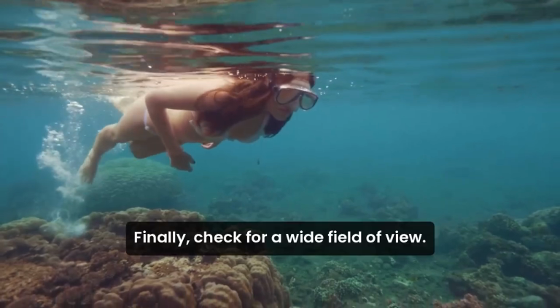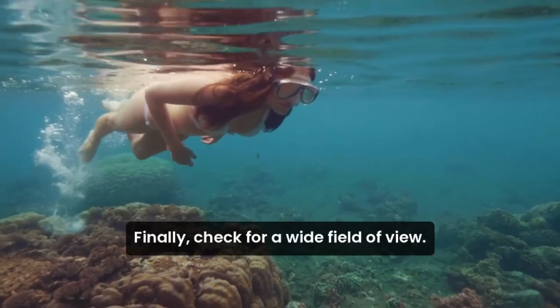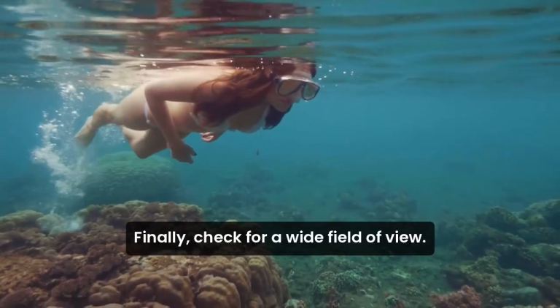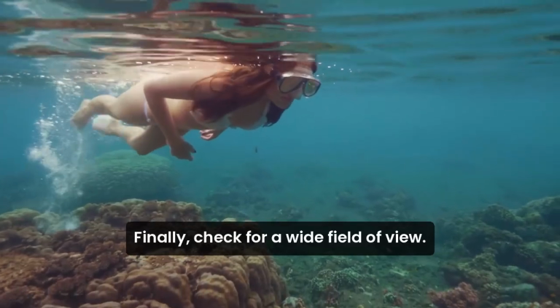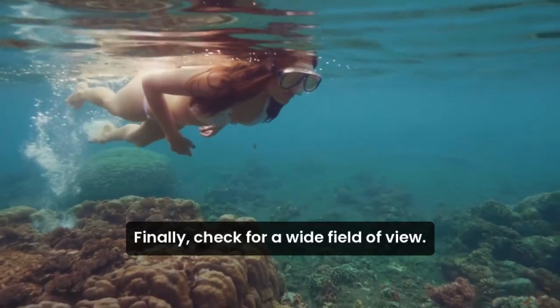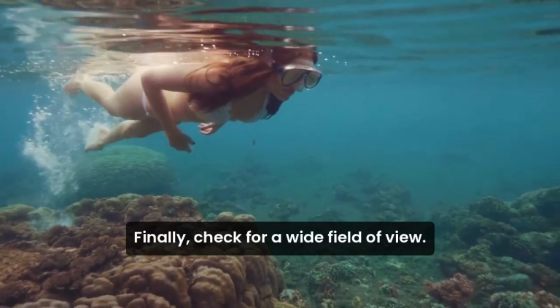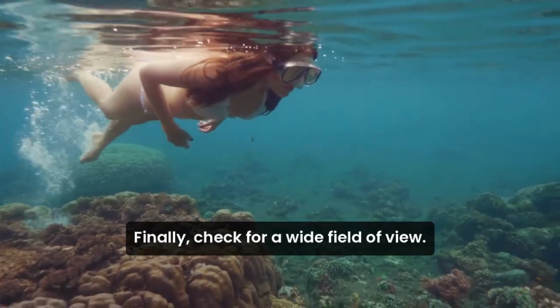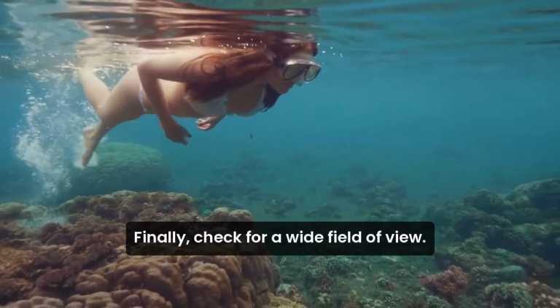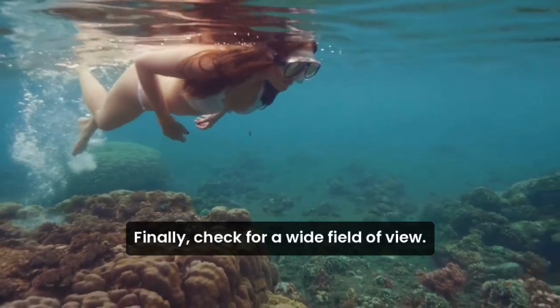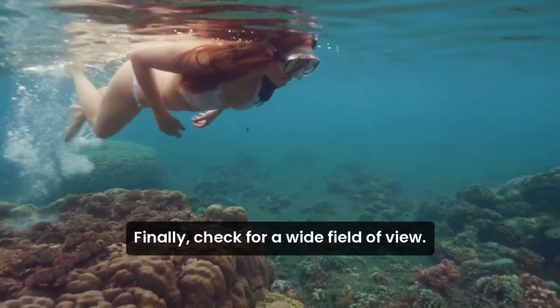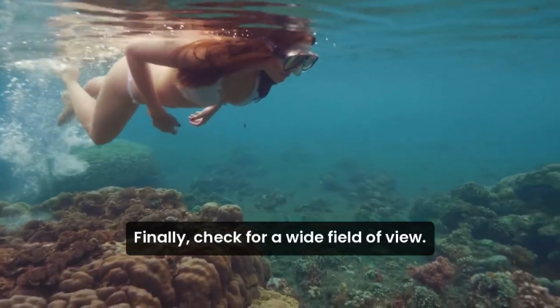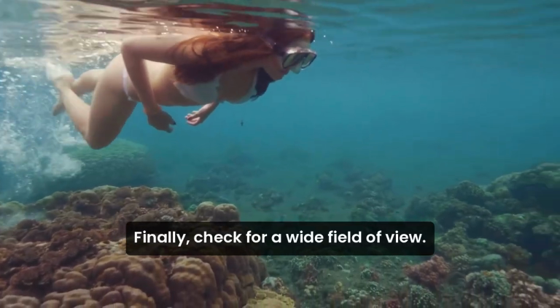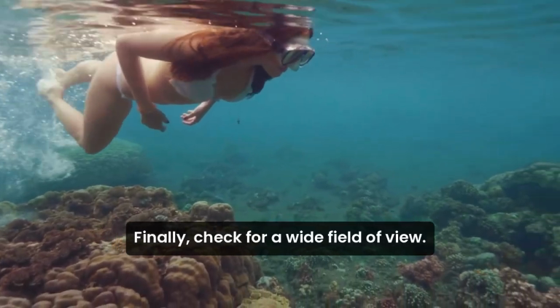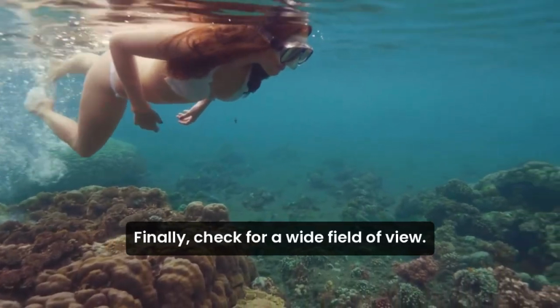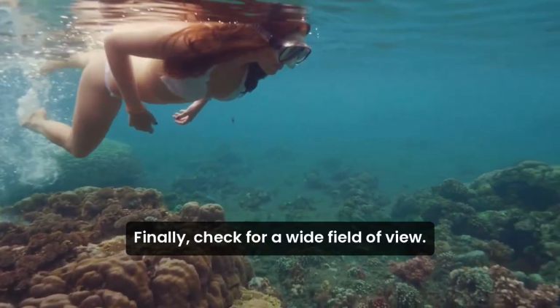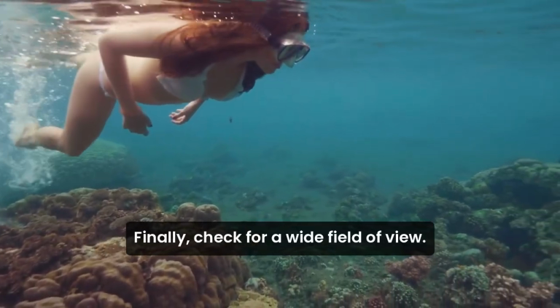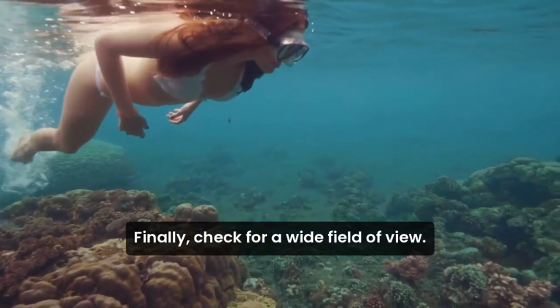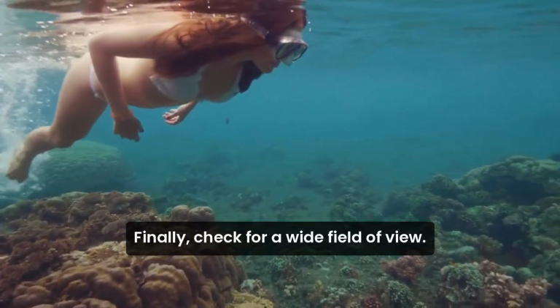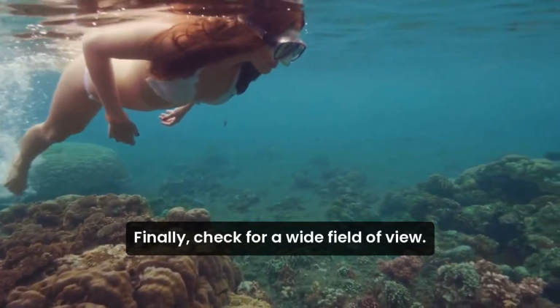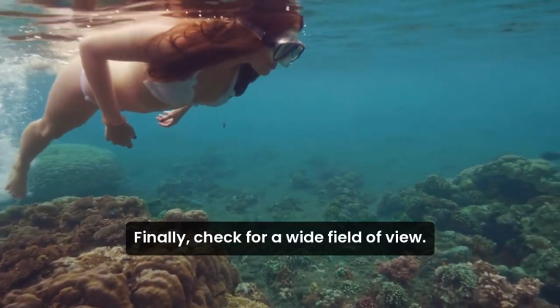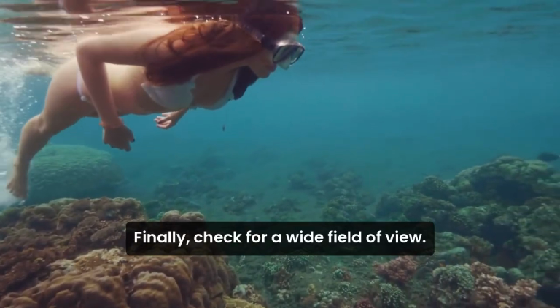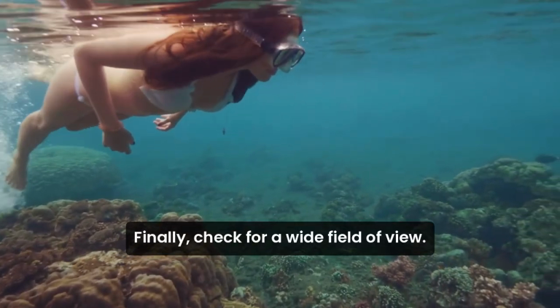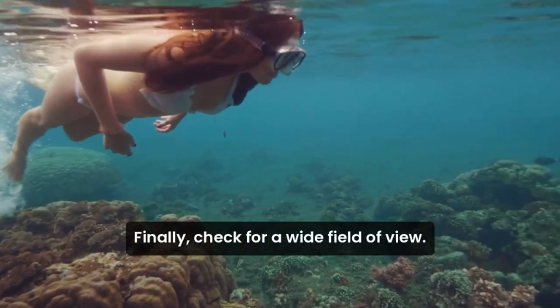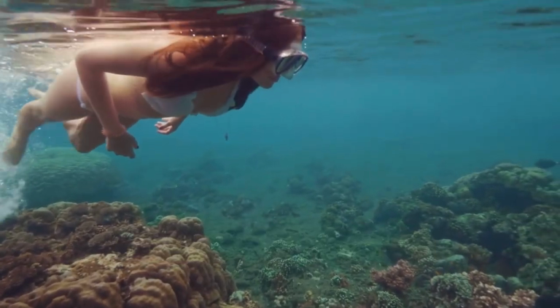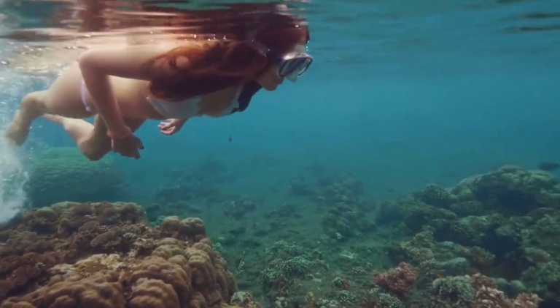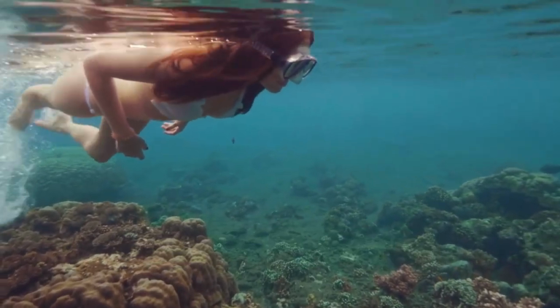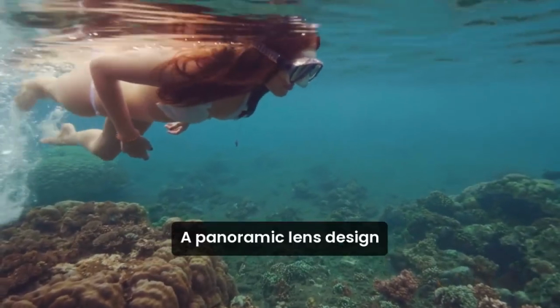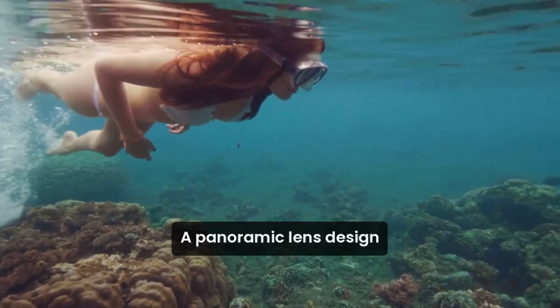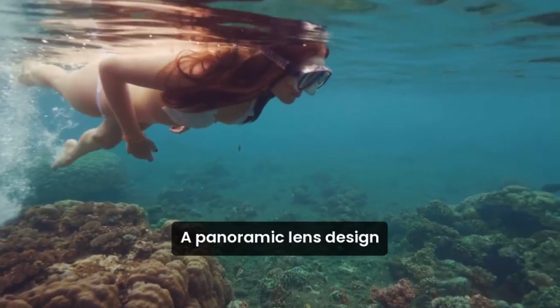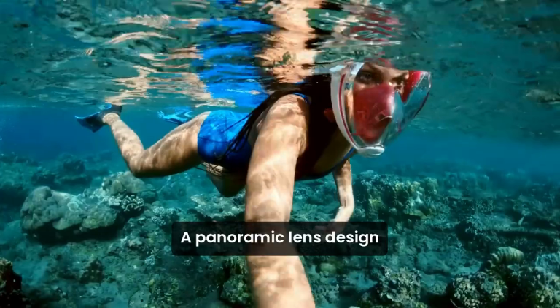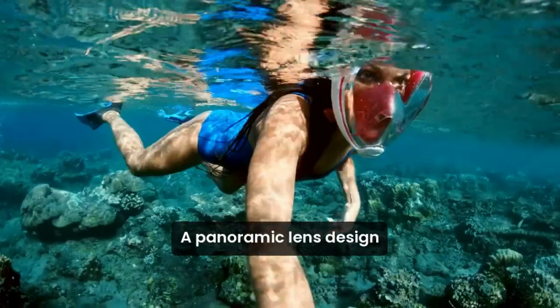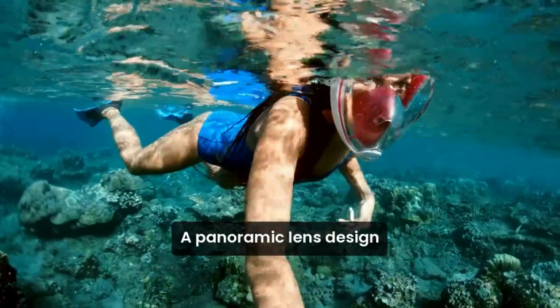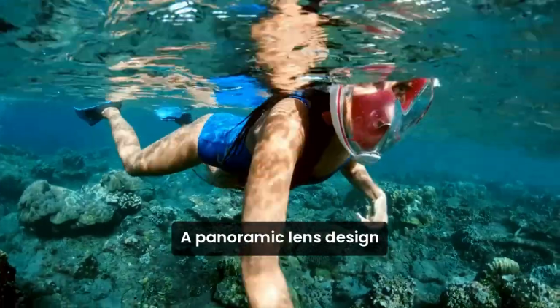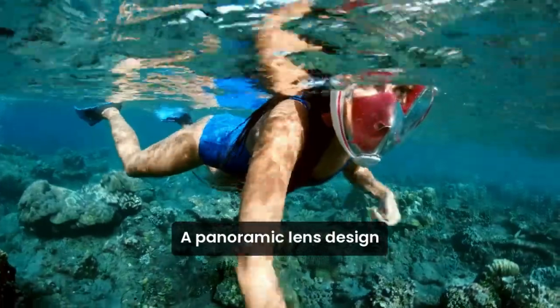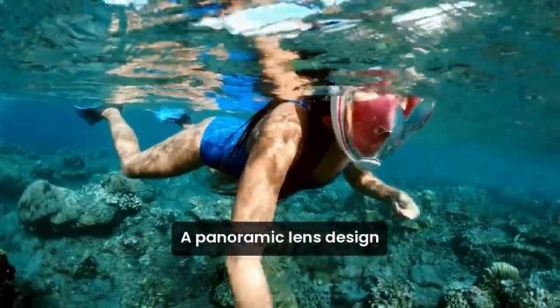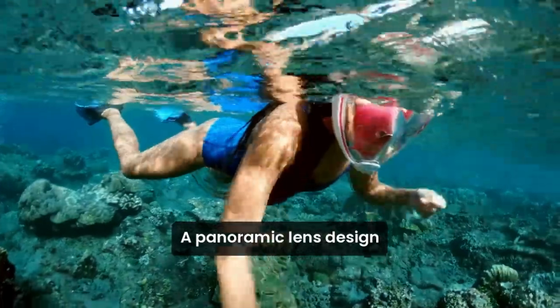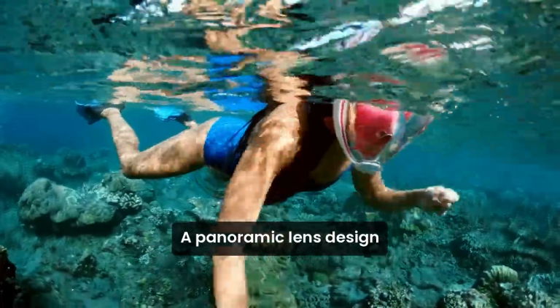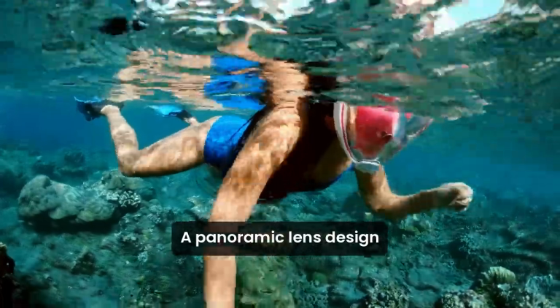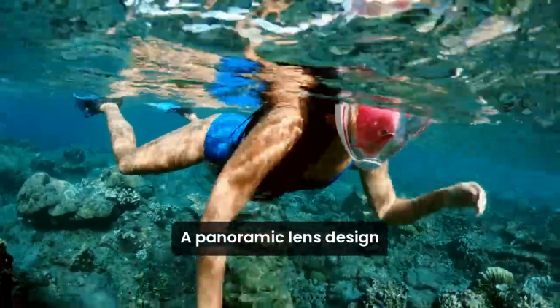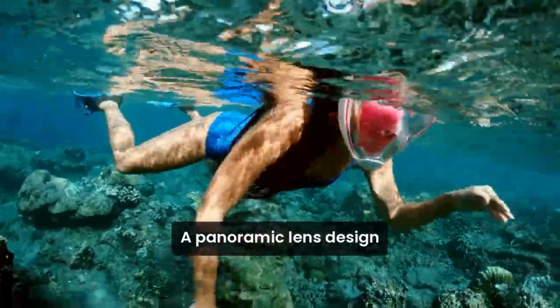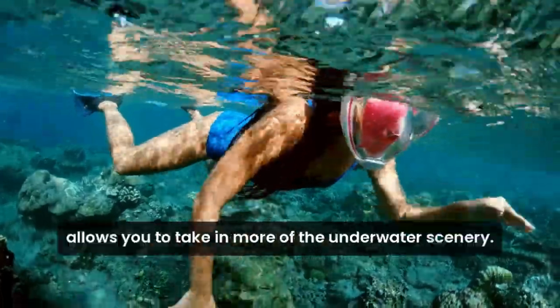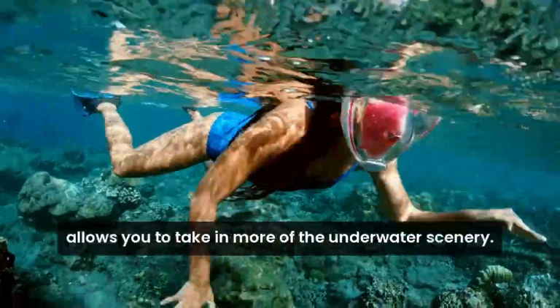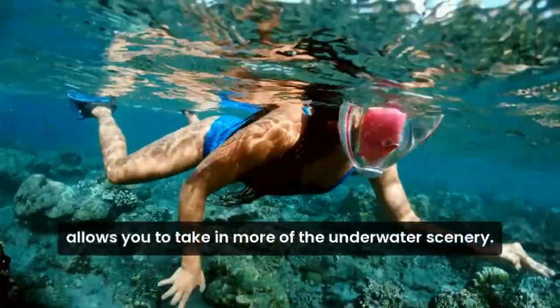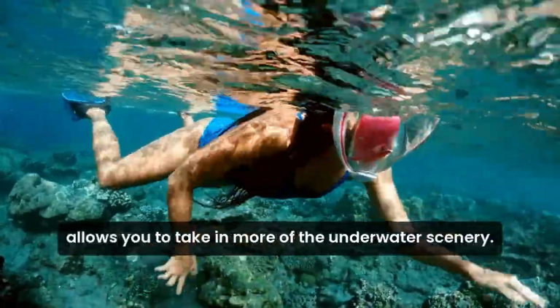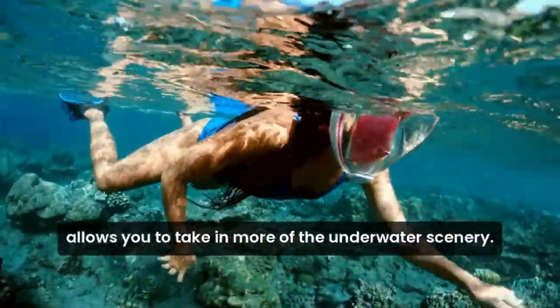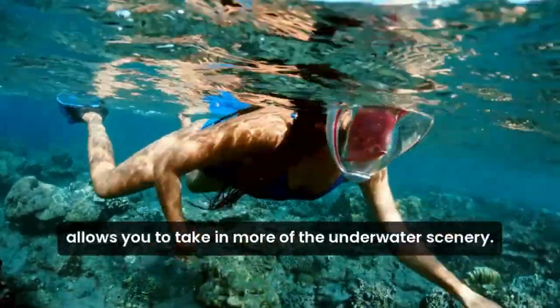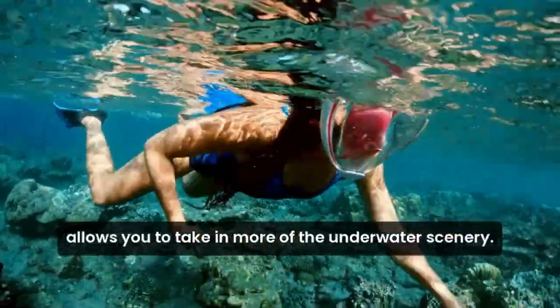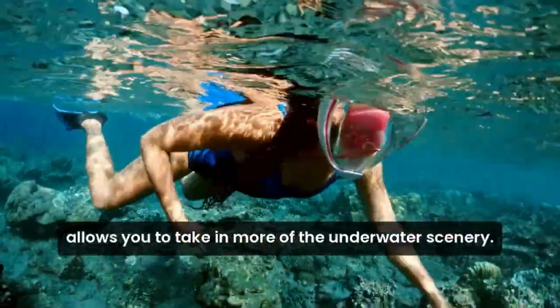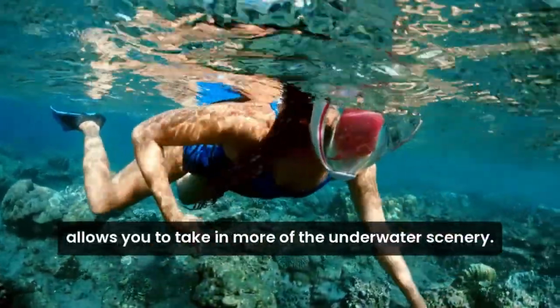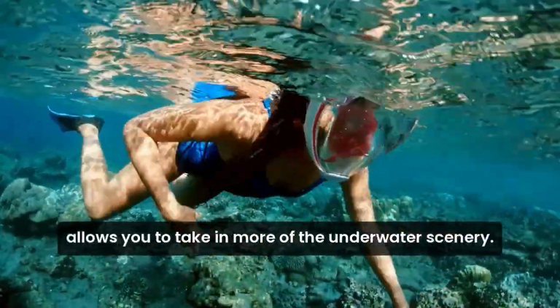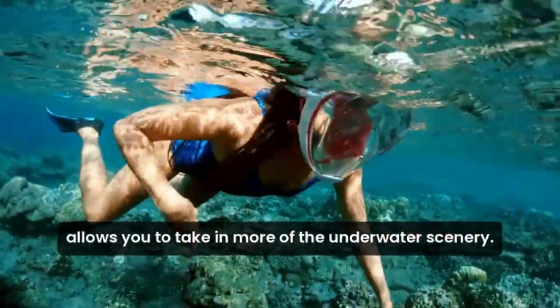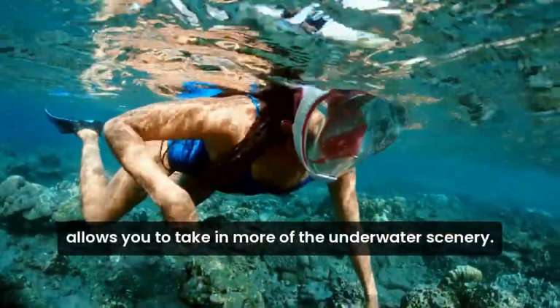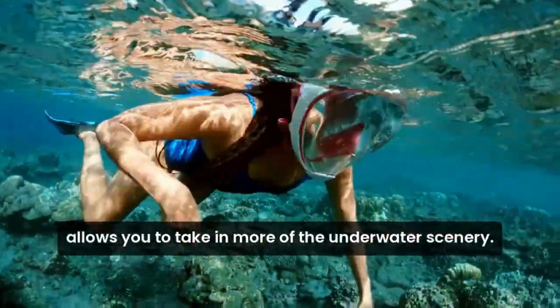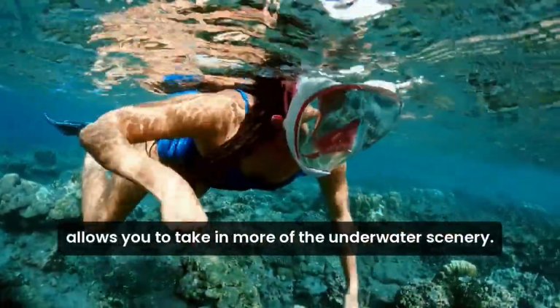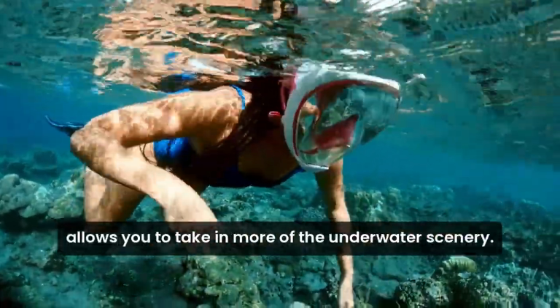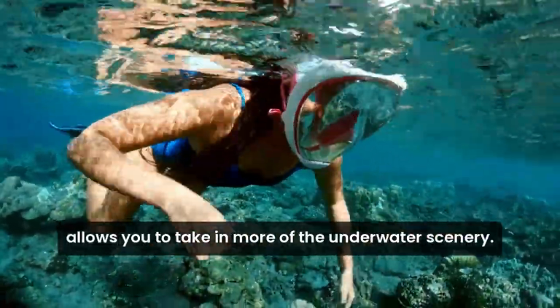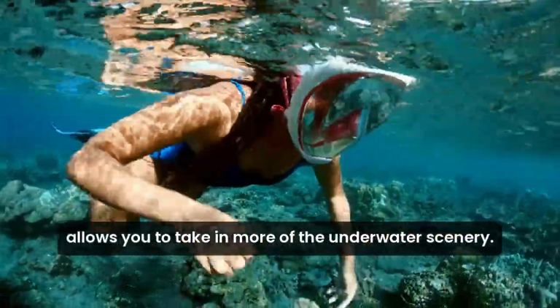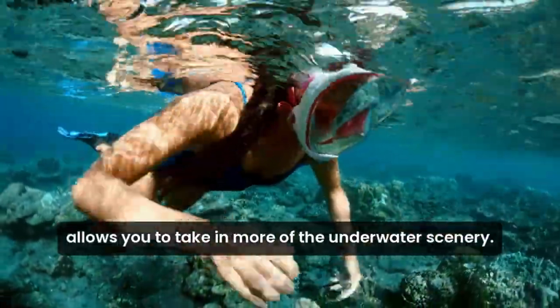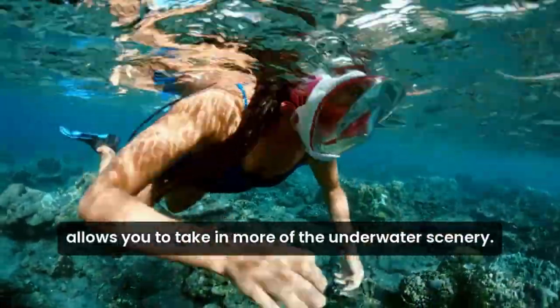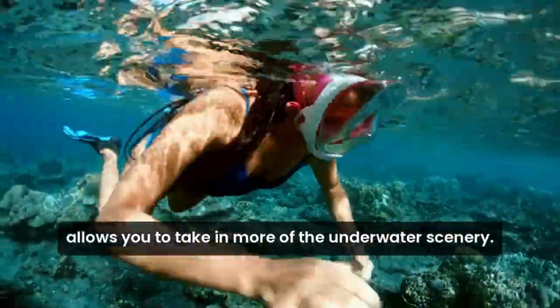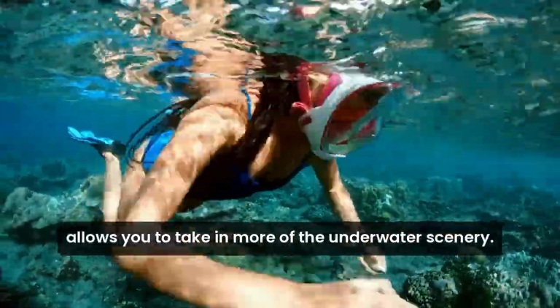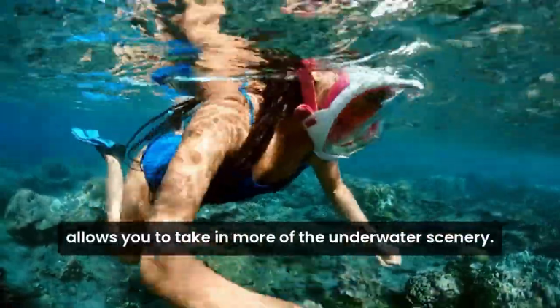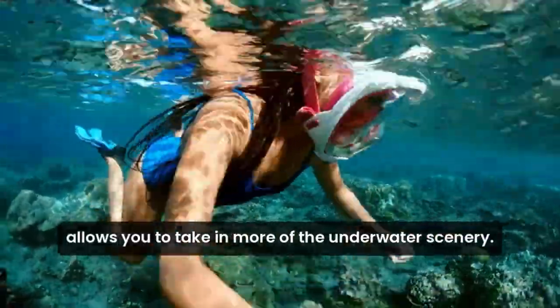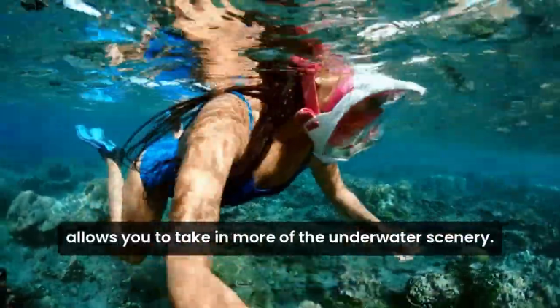Finally, check for a wide field of view. A panoramic lens design allows you to take in more of the underwater scenery.